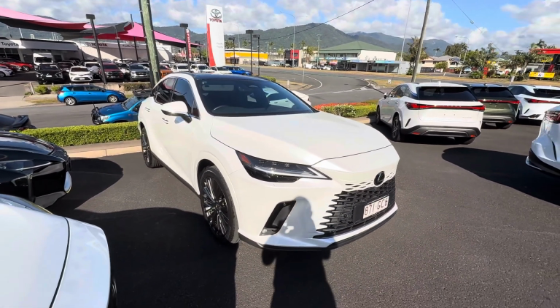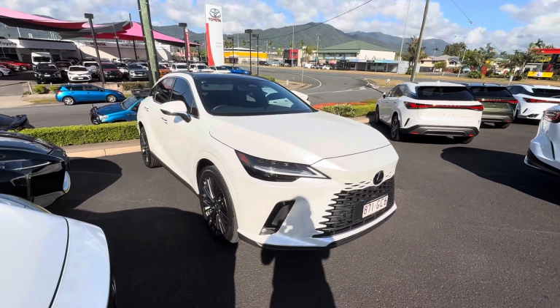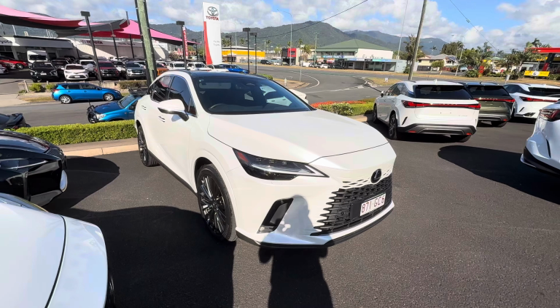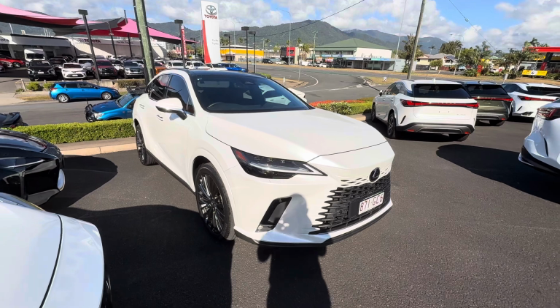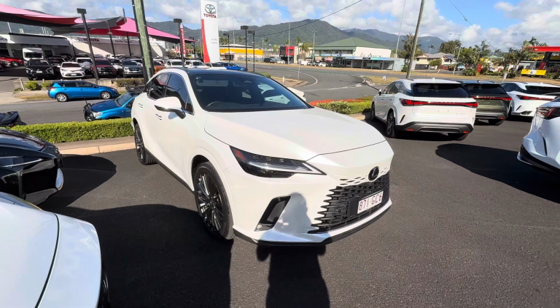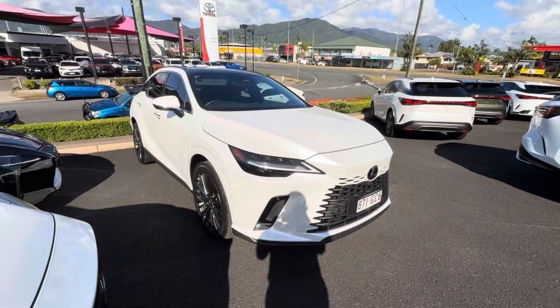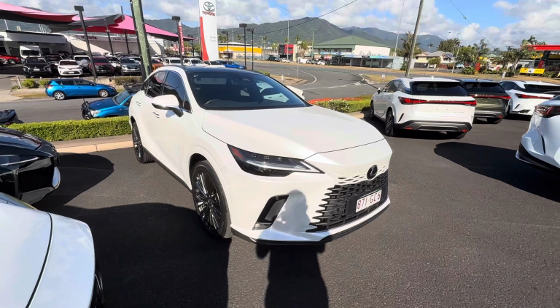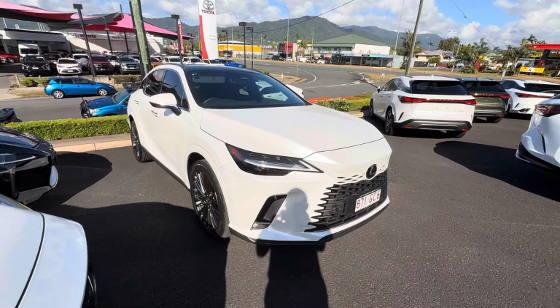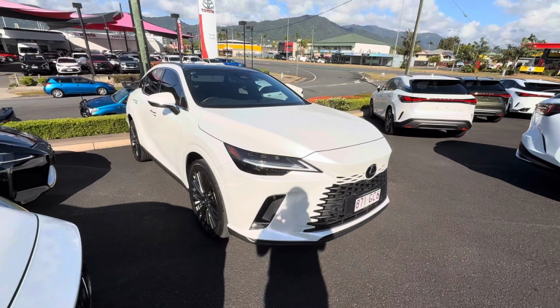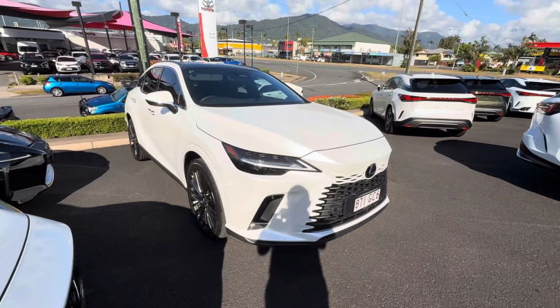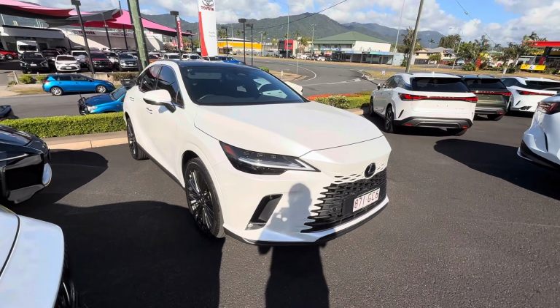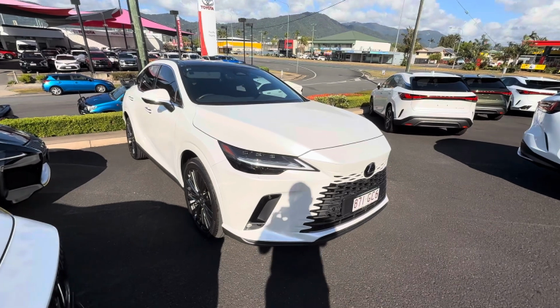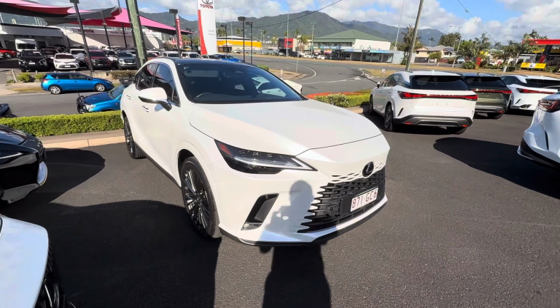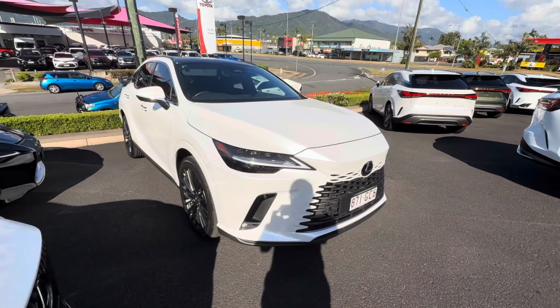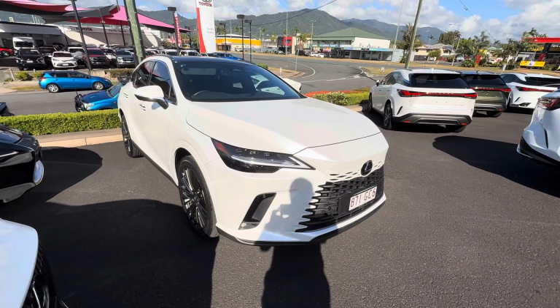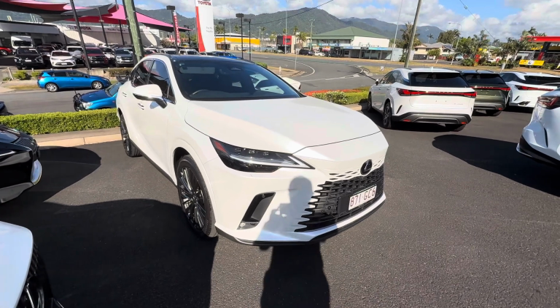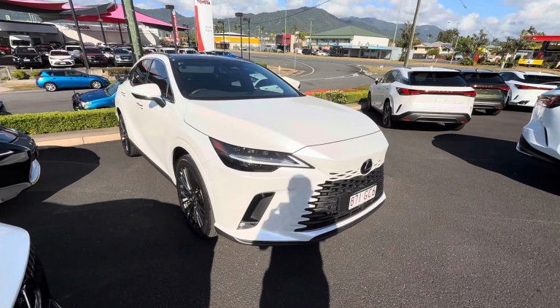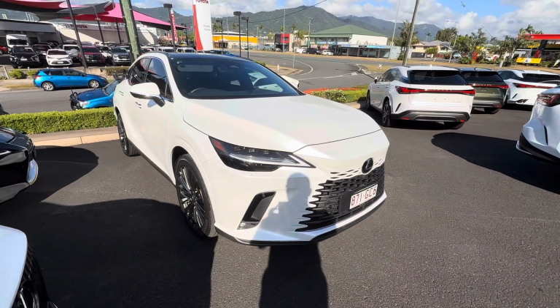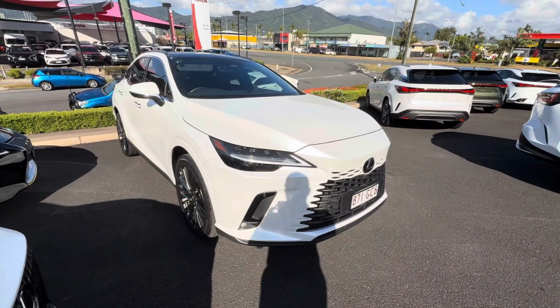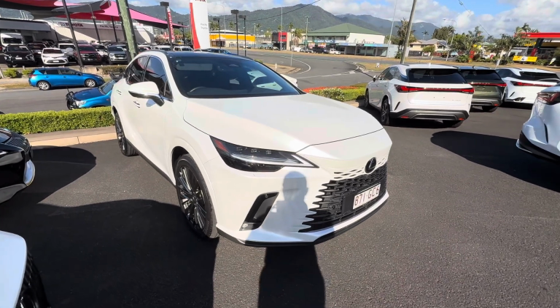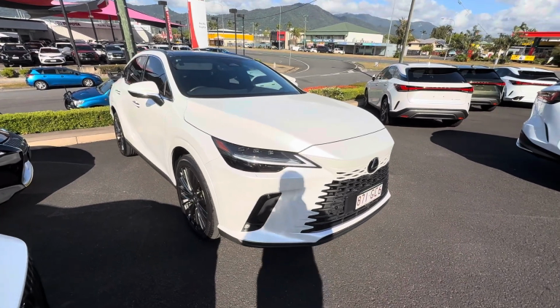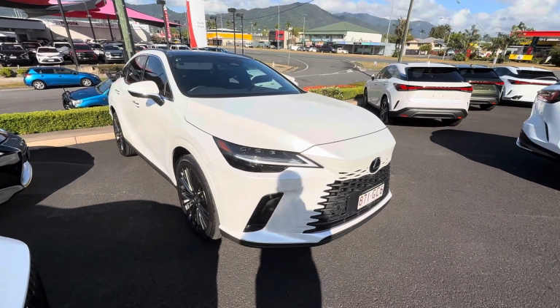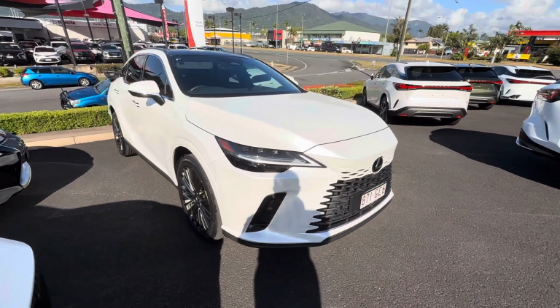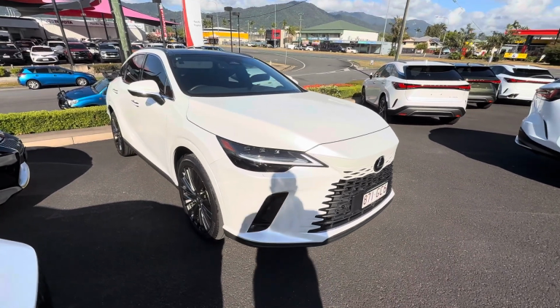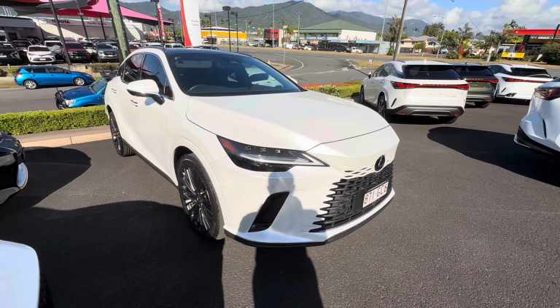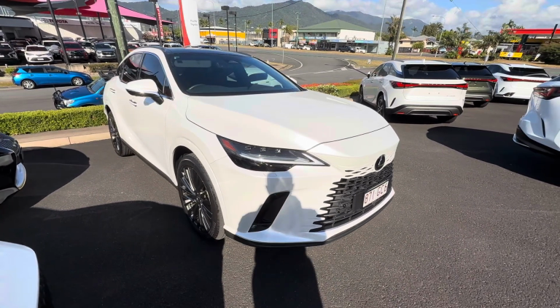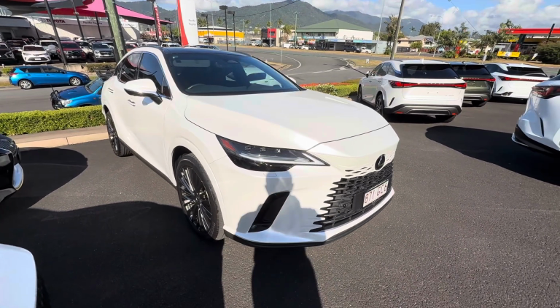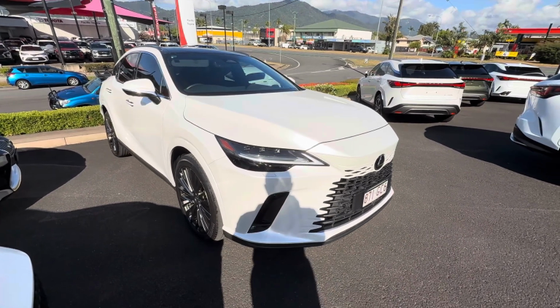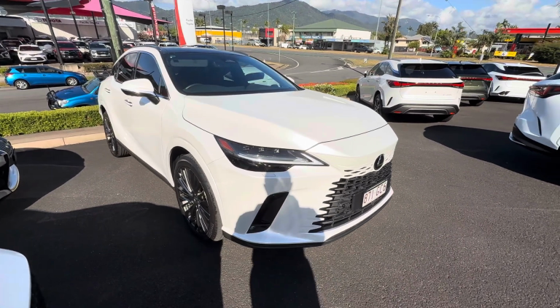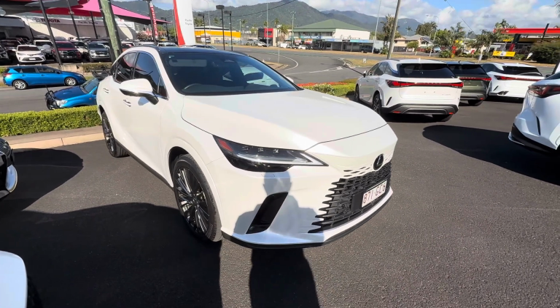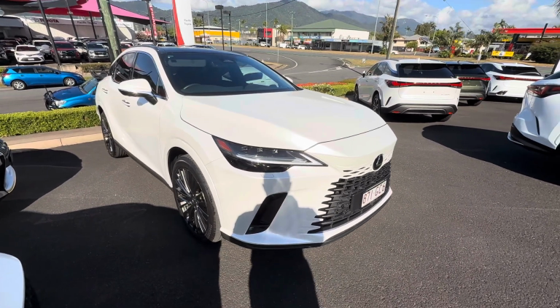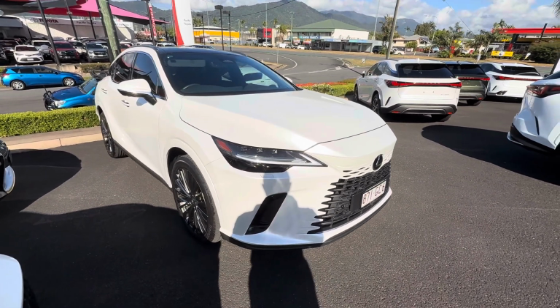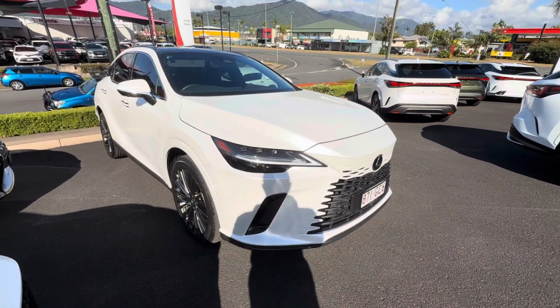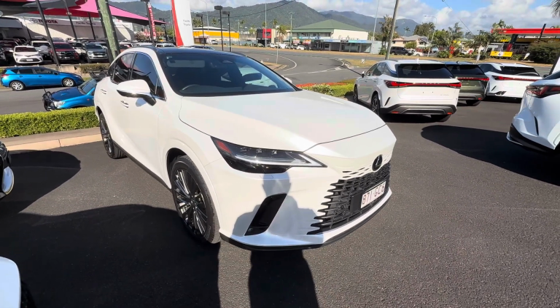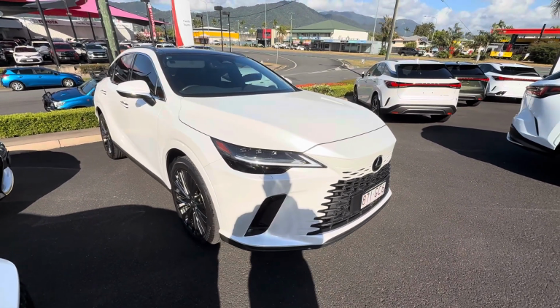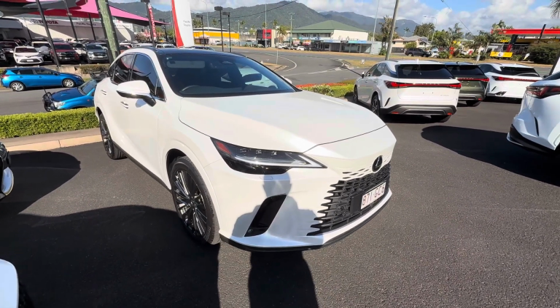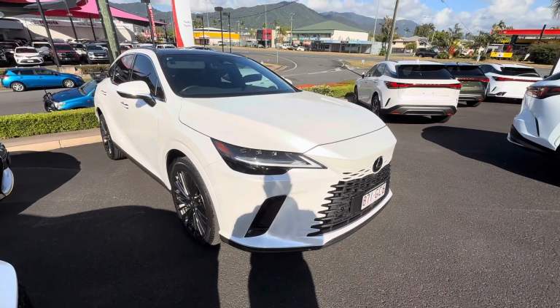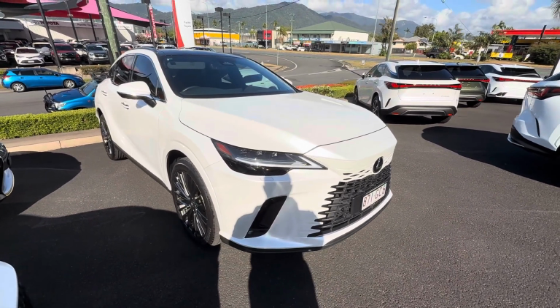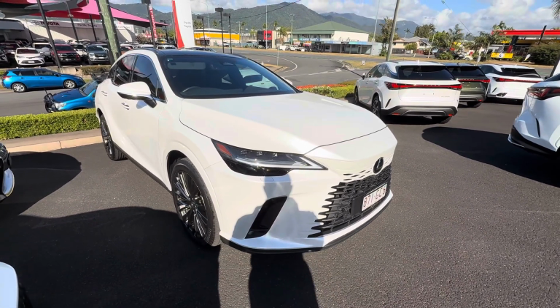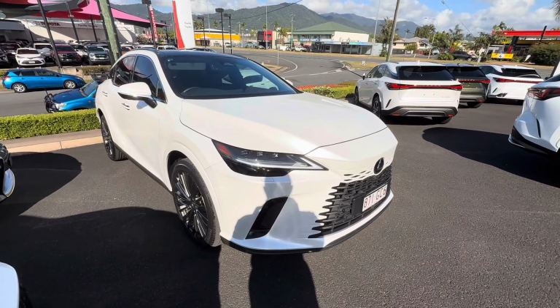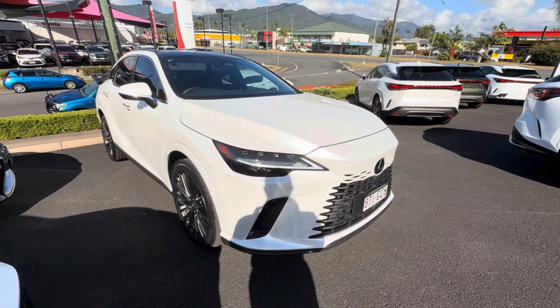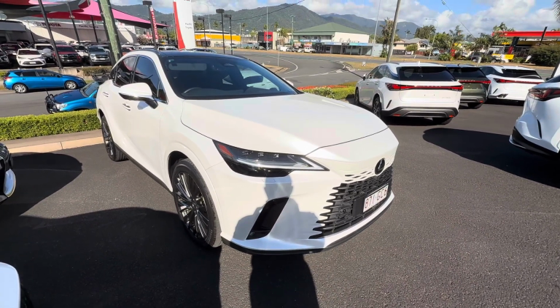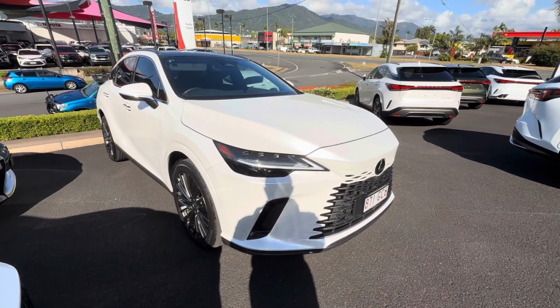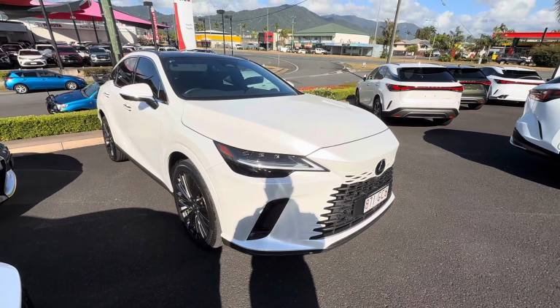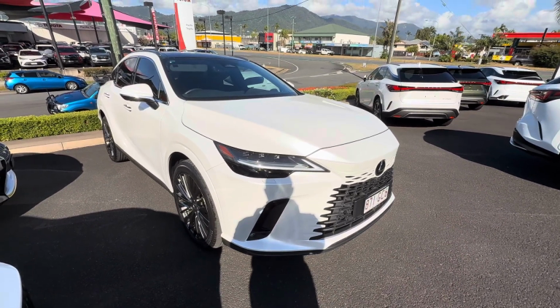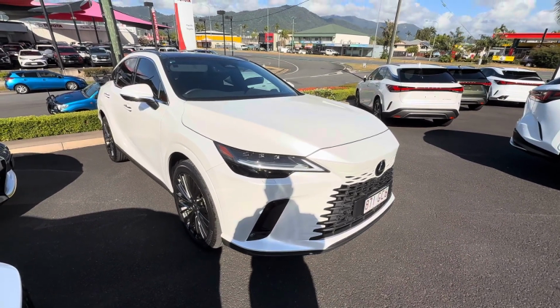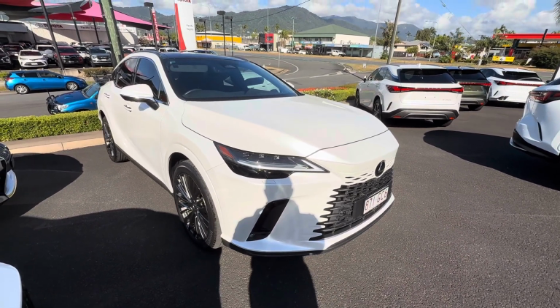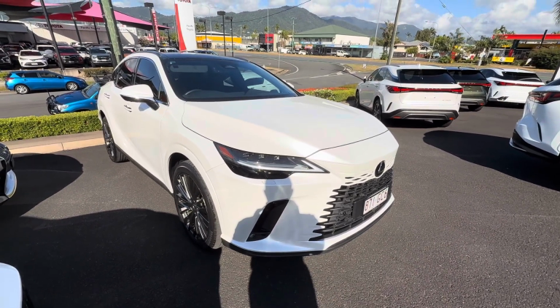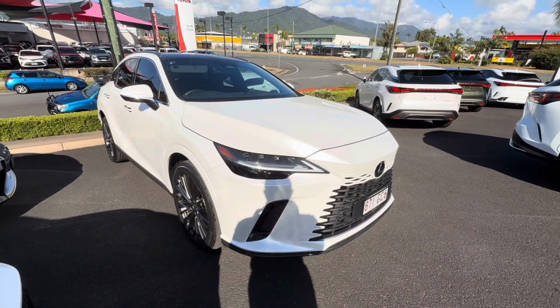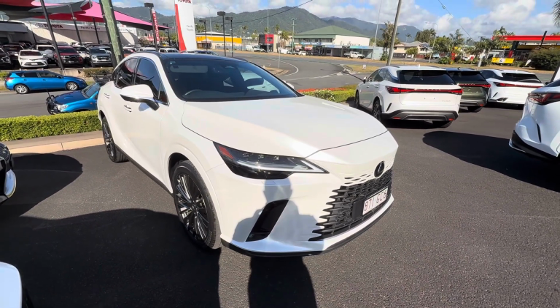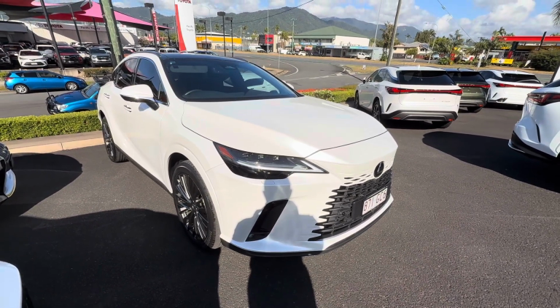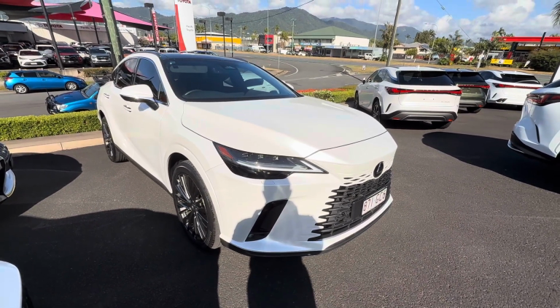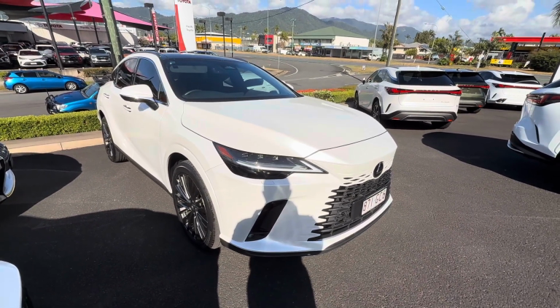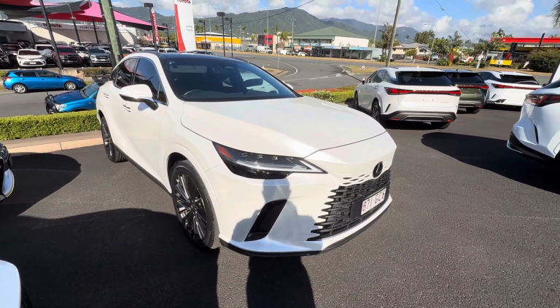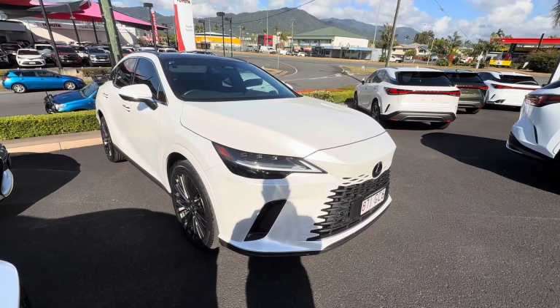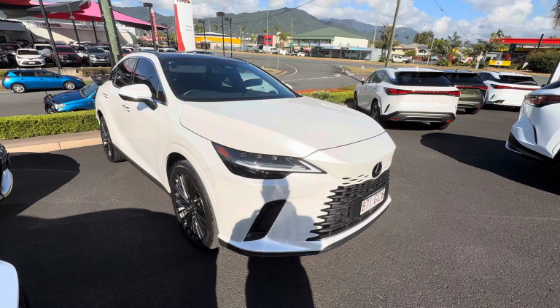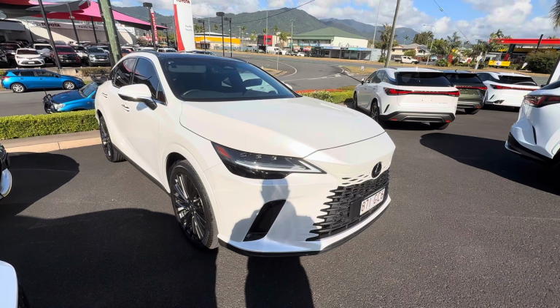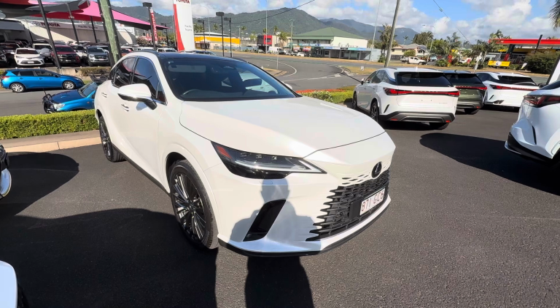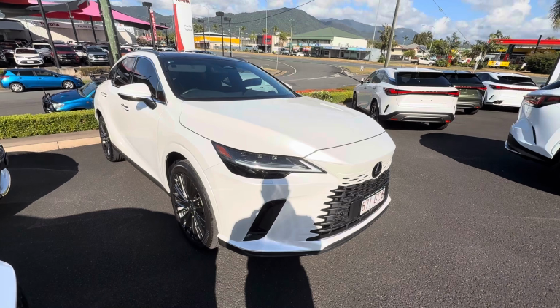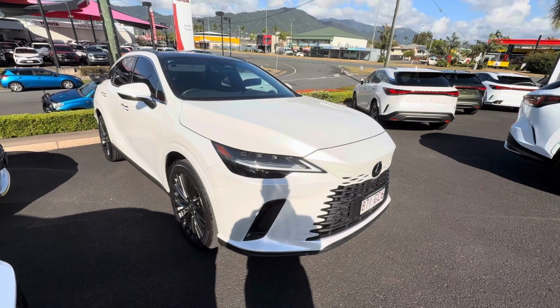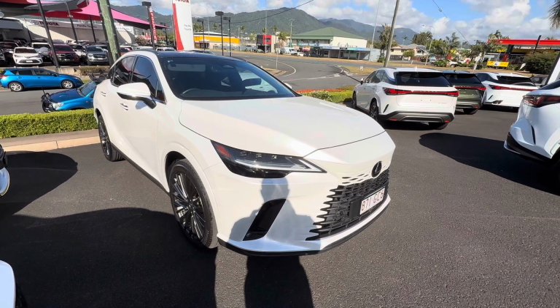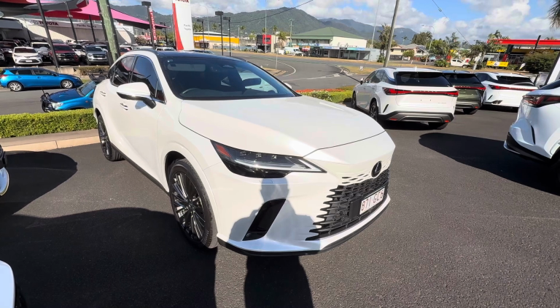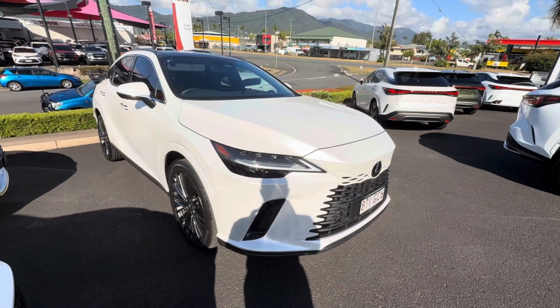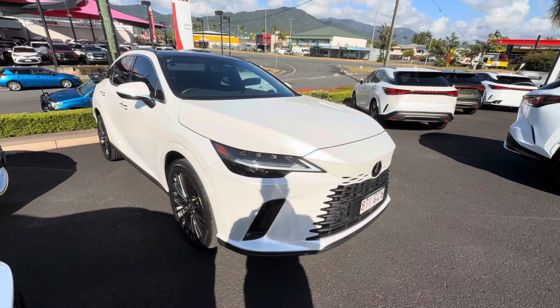Now let's get into this beautiful vehicle. I'll go through the interior and exterior, start it up, and show you through the internal features.